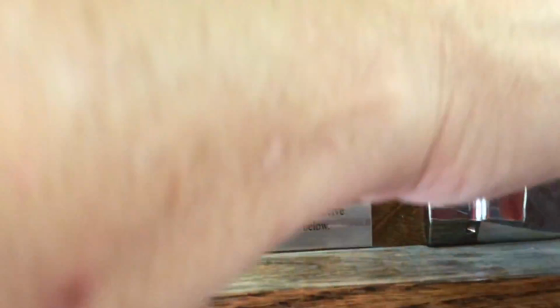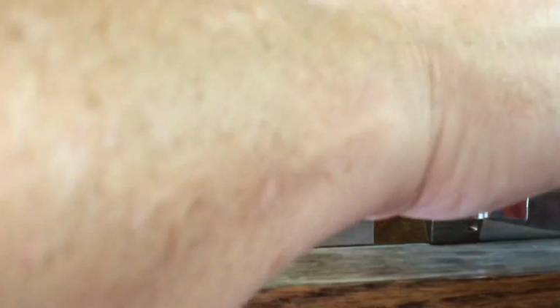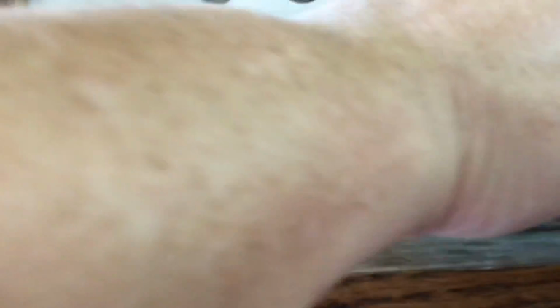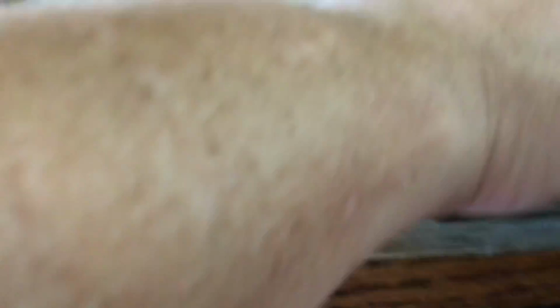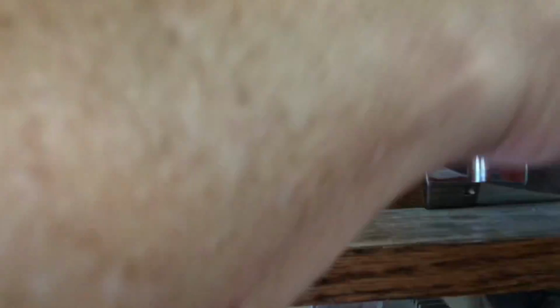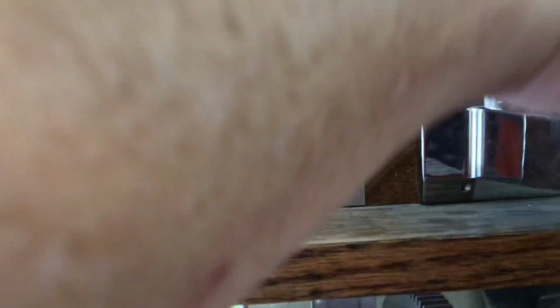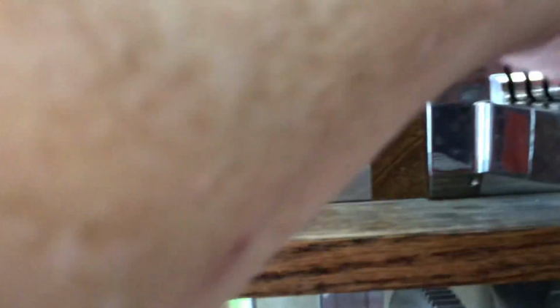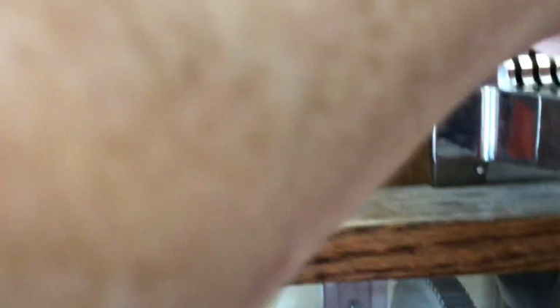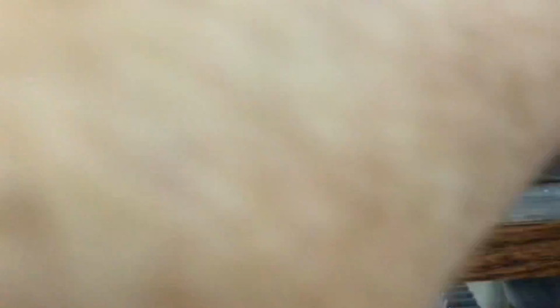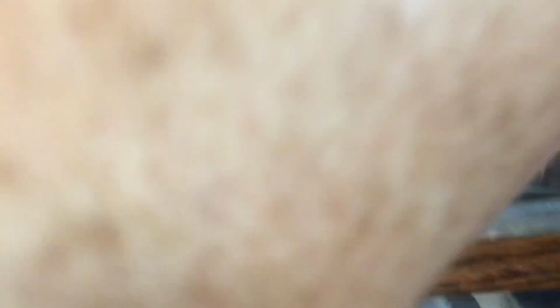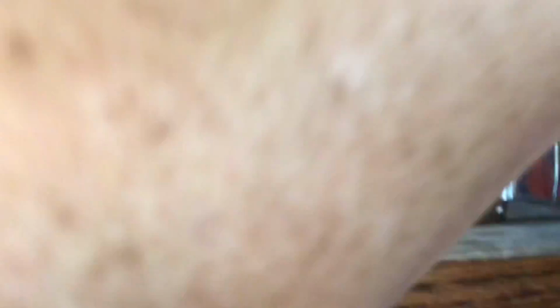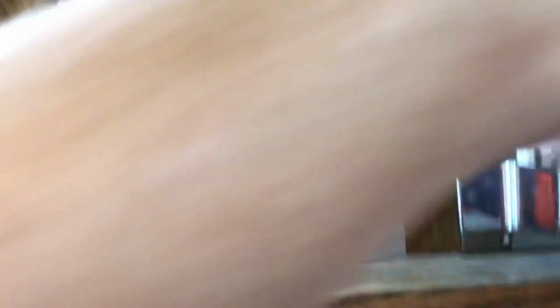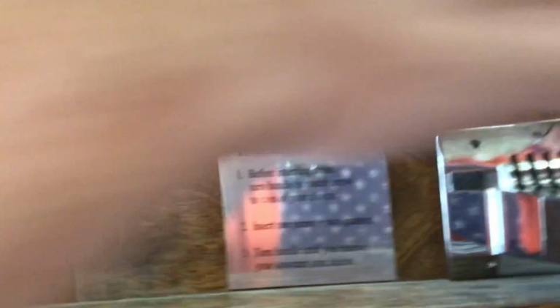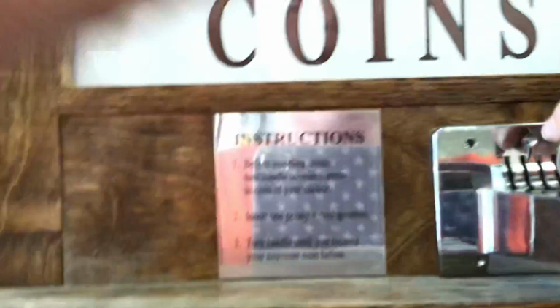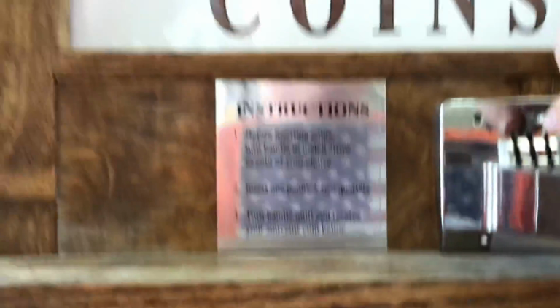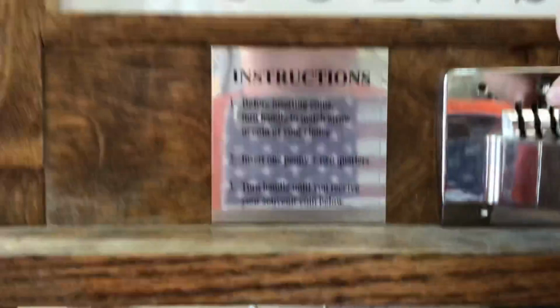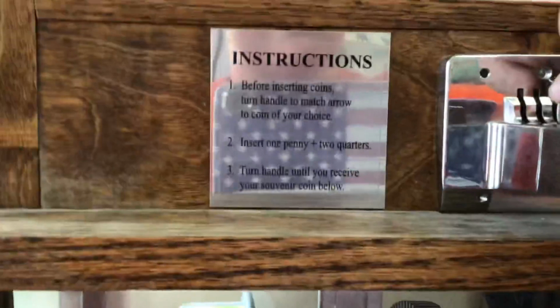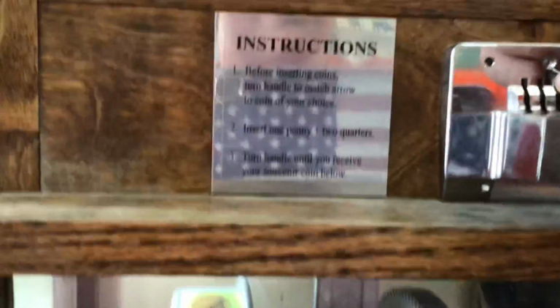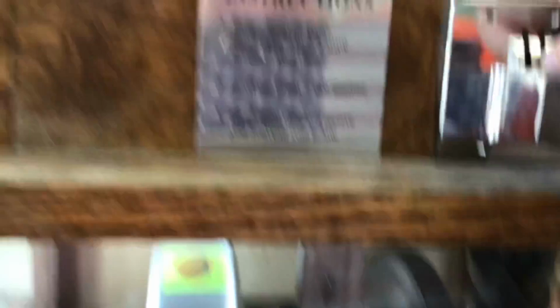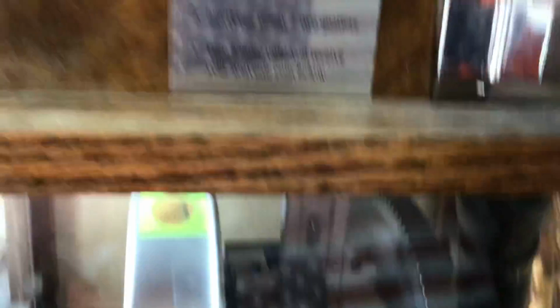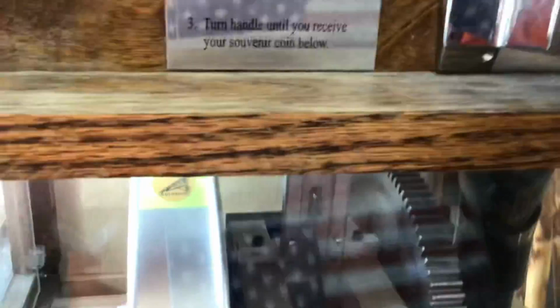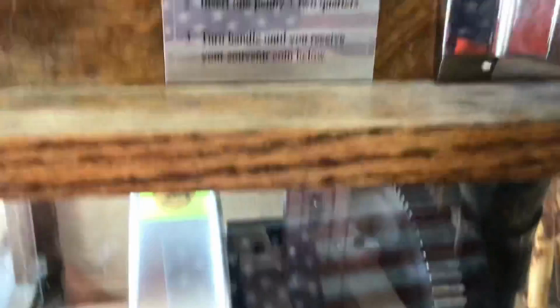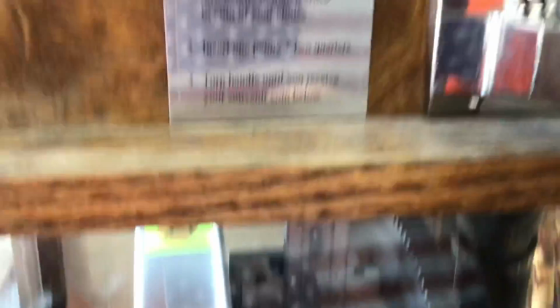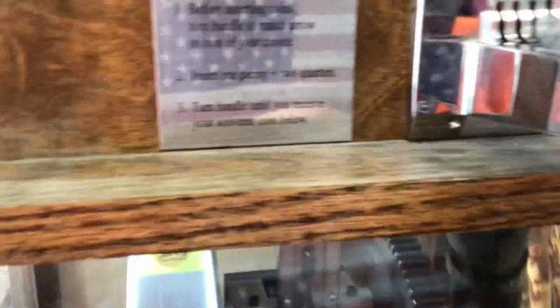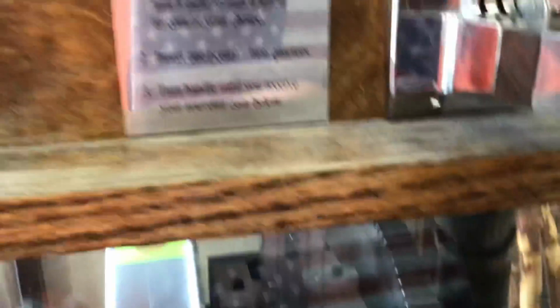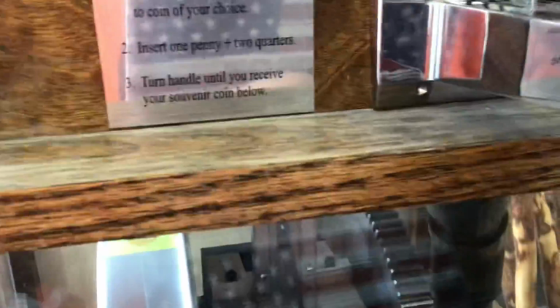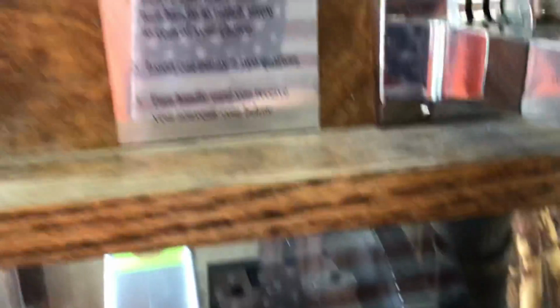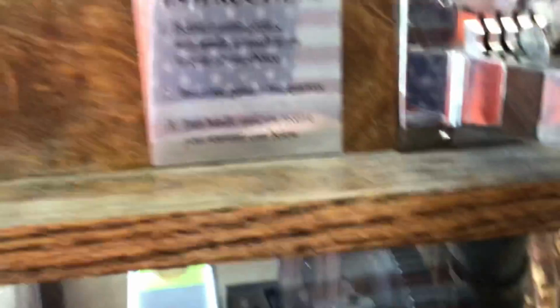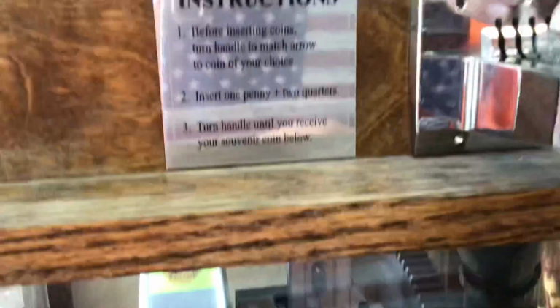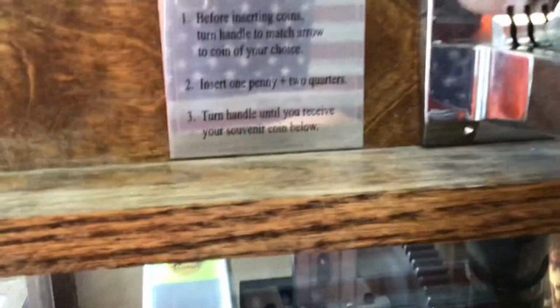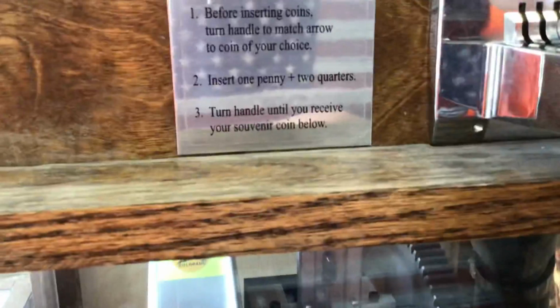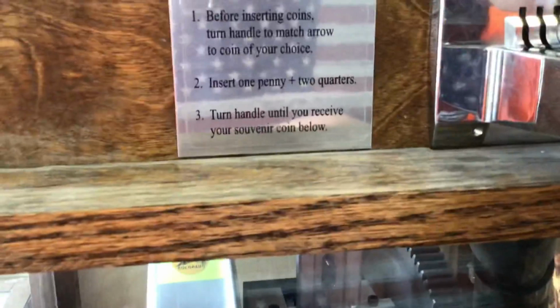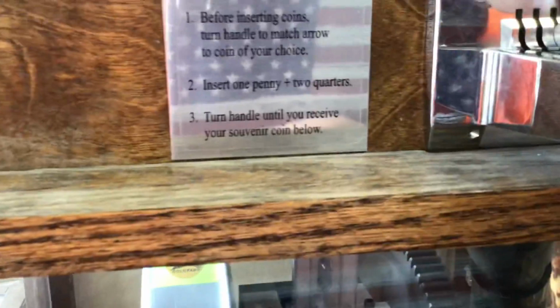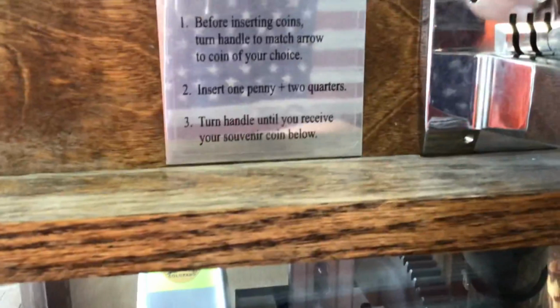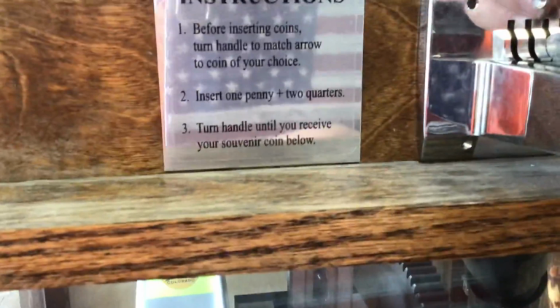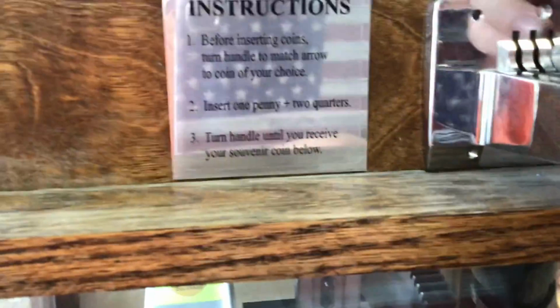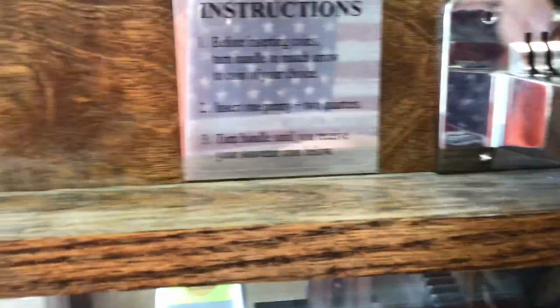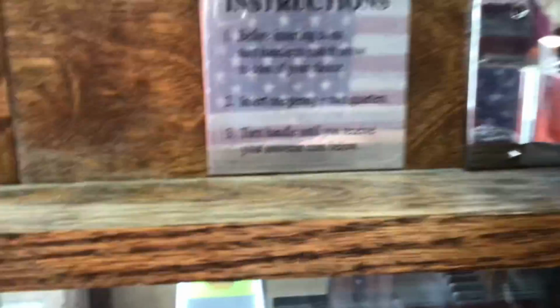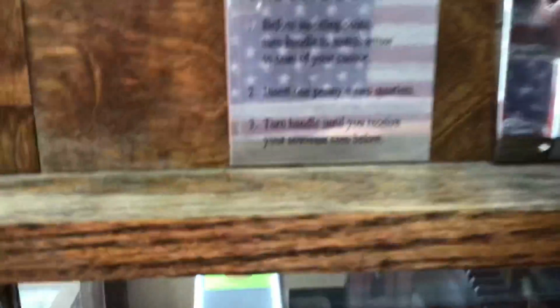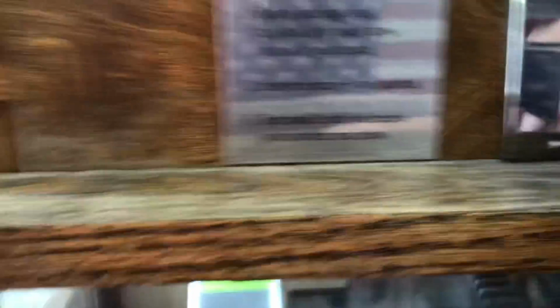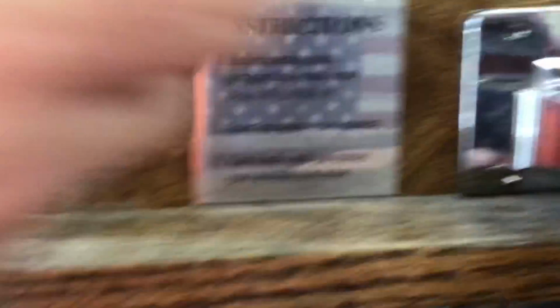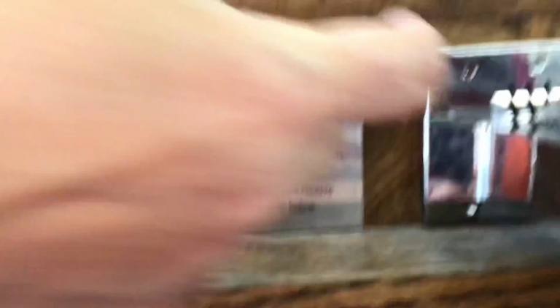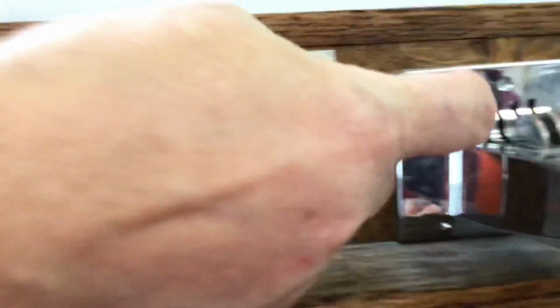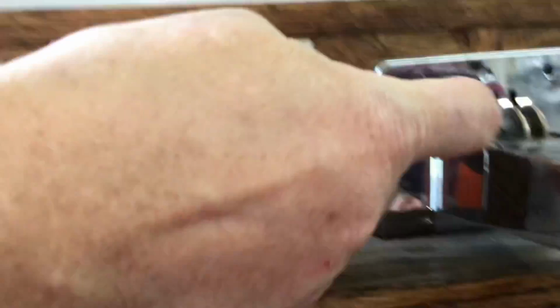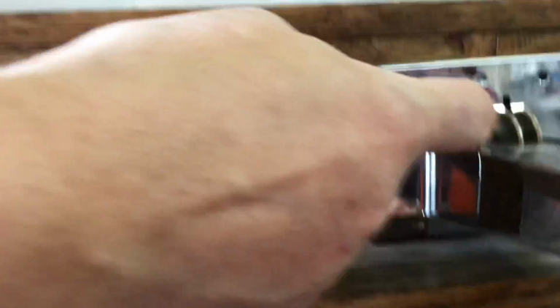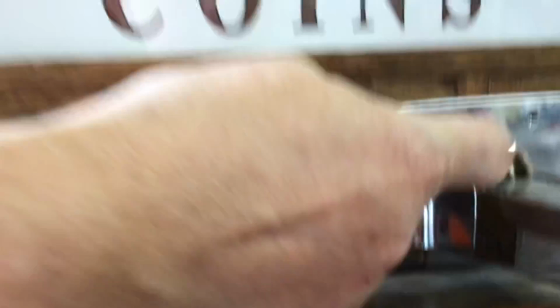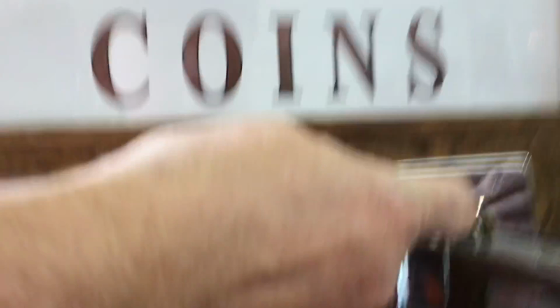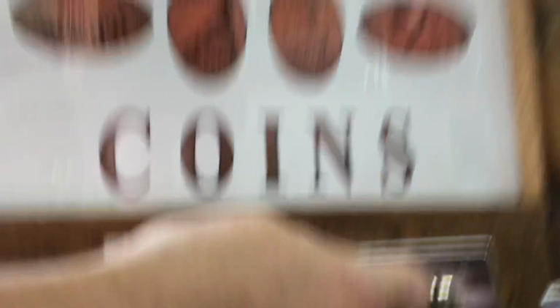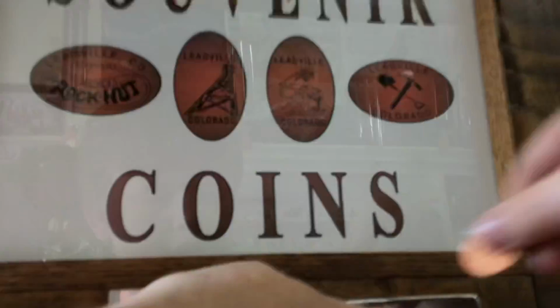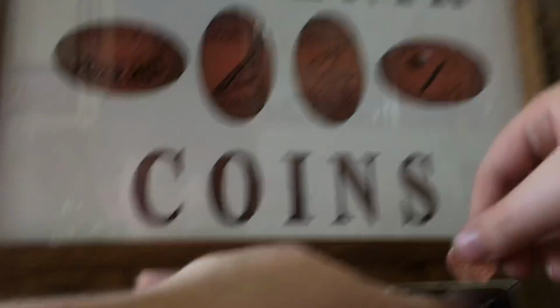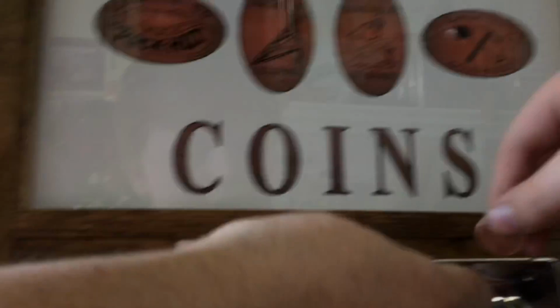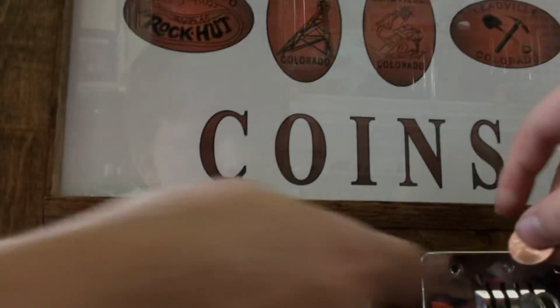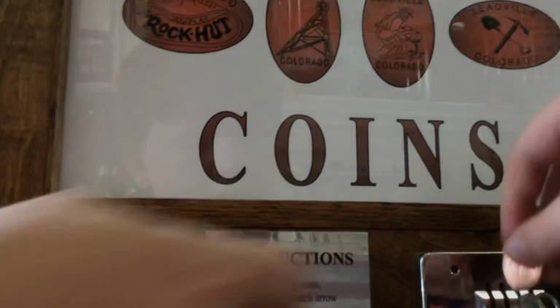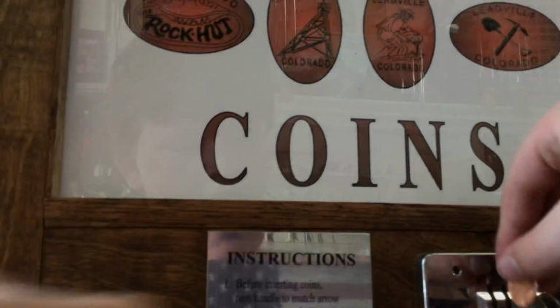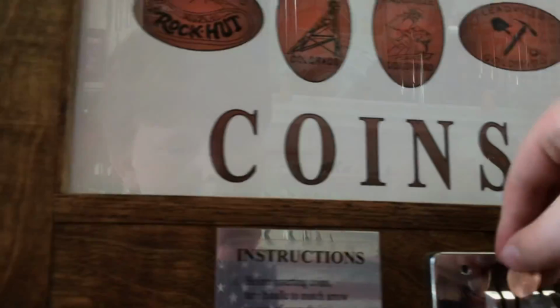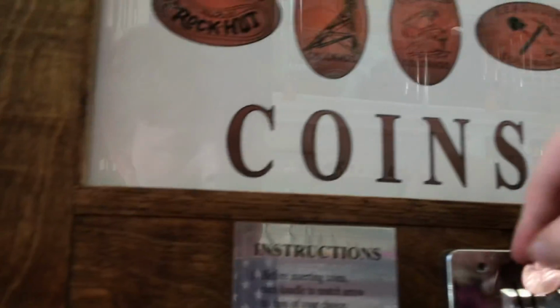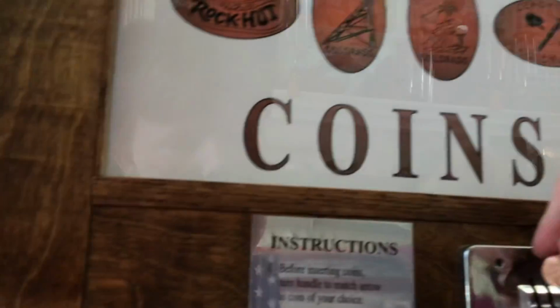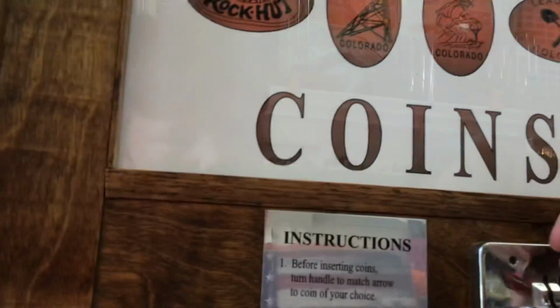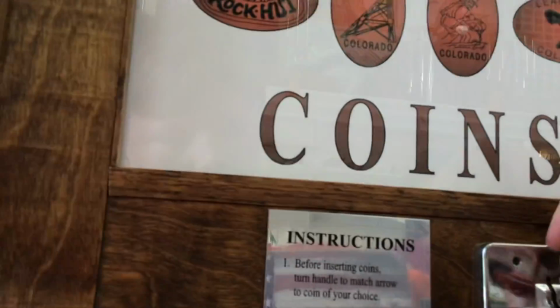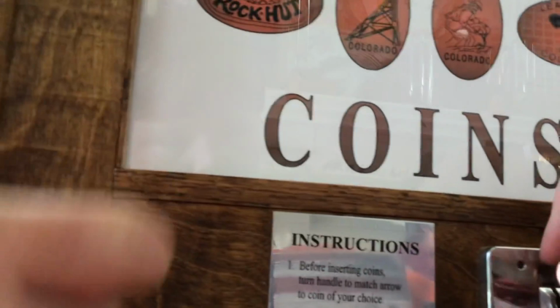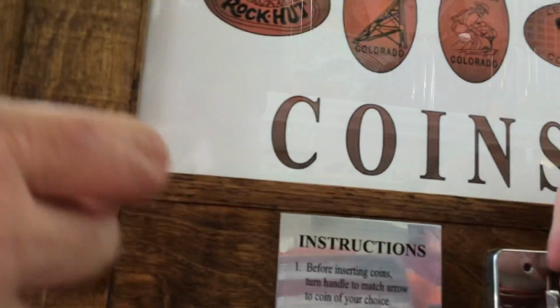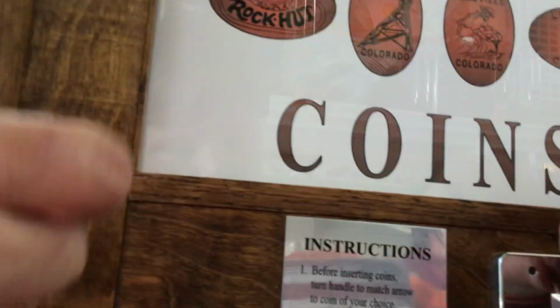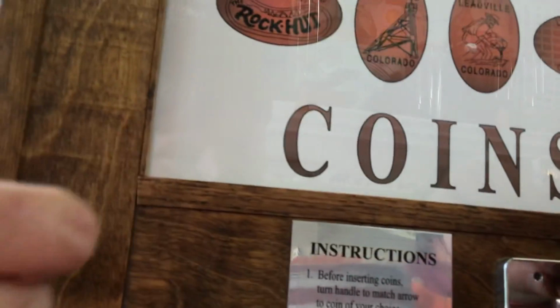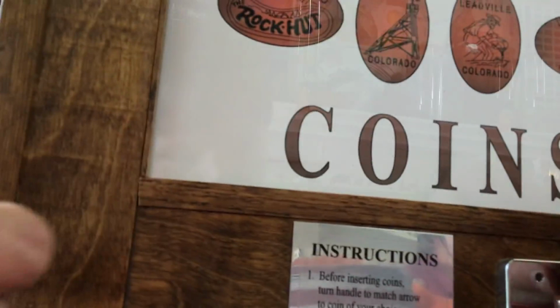That's where the penny goes, and then put the penny facing this way, yeah that way.